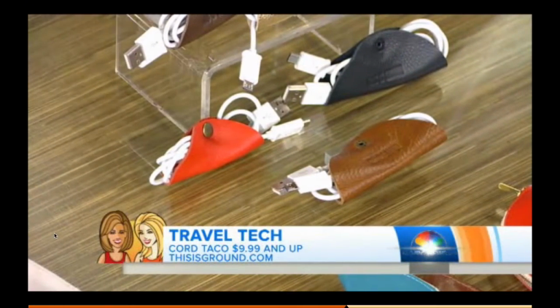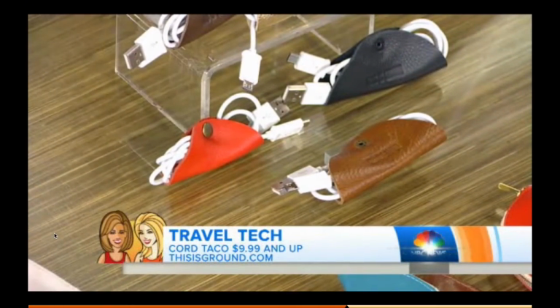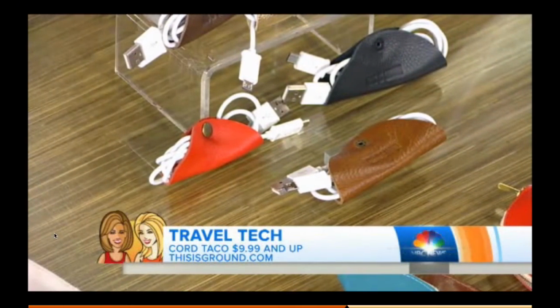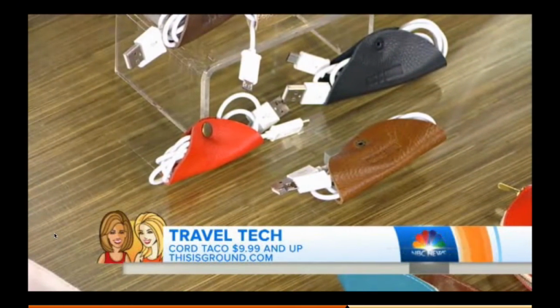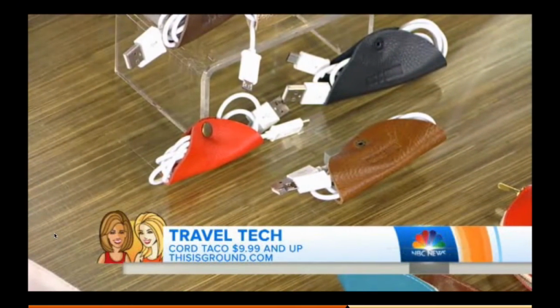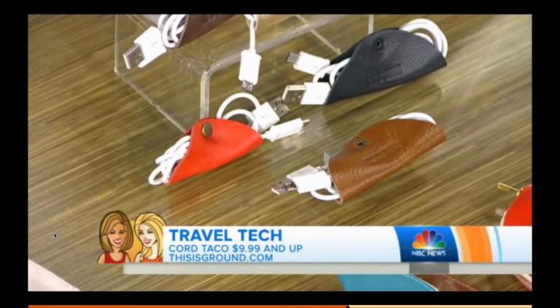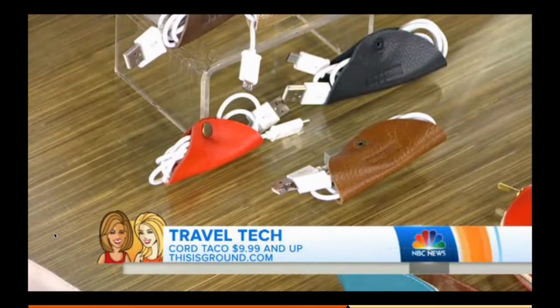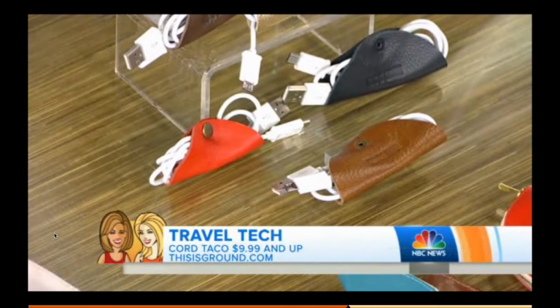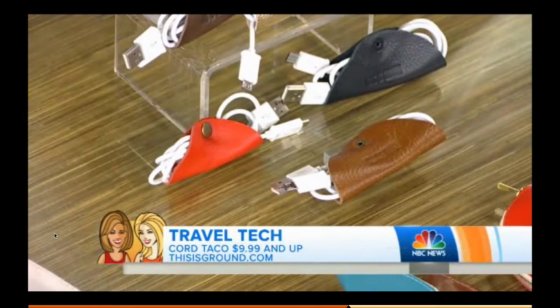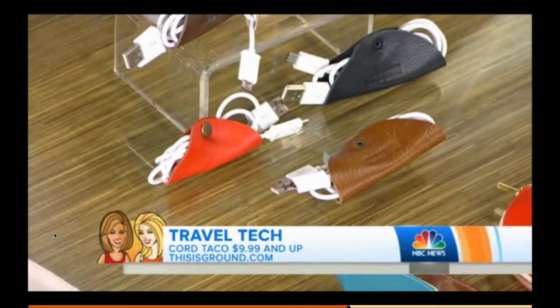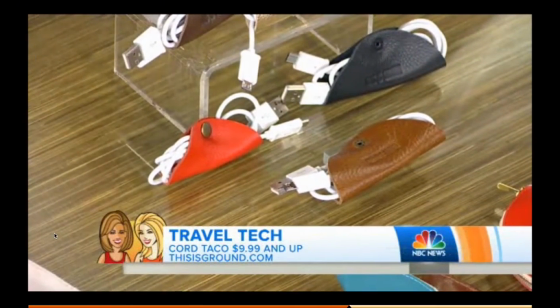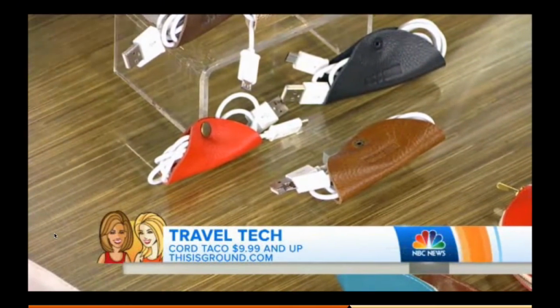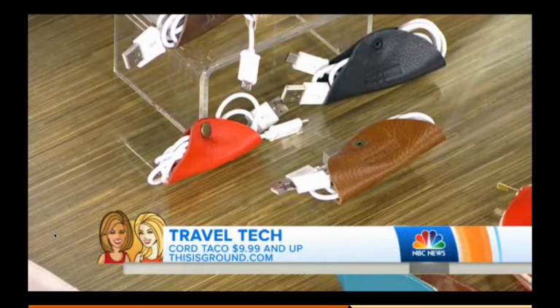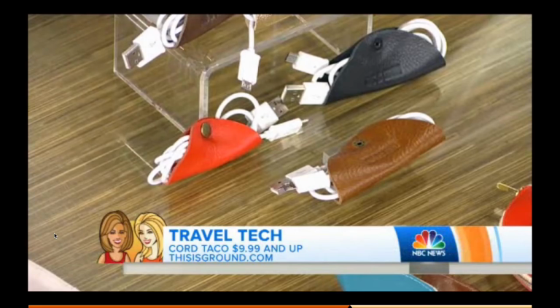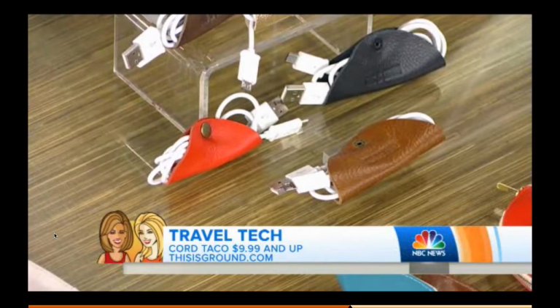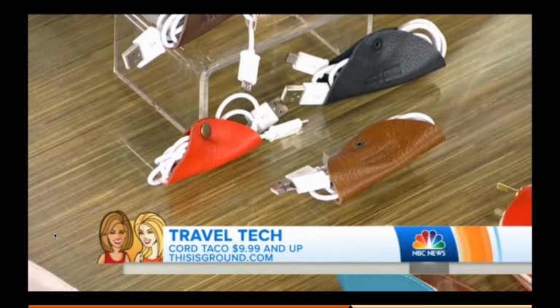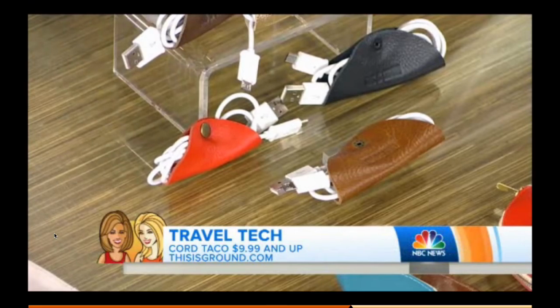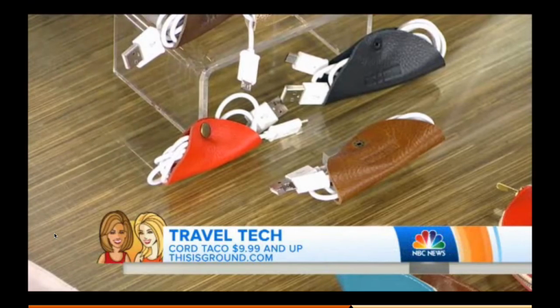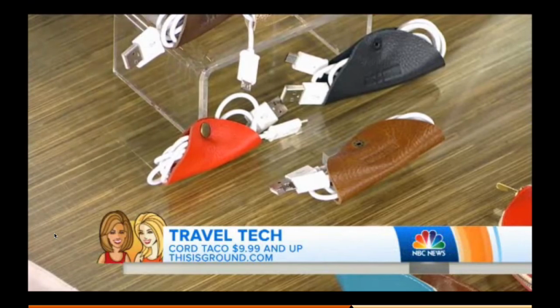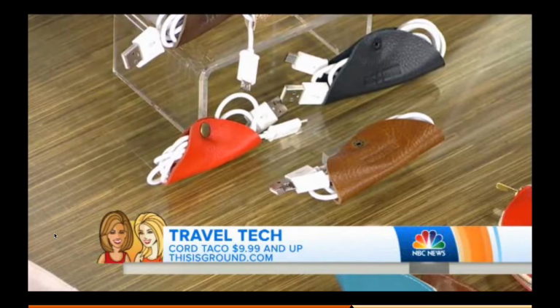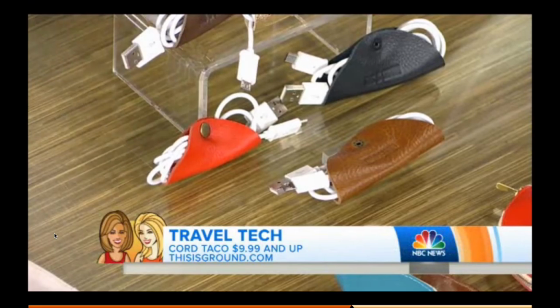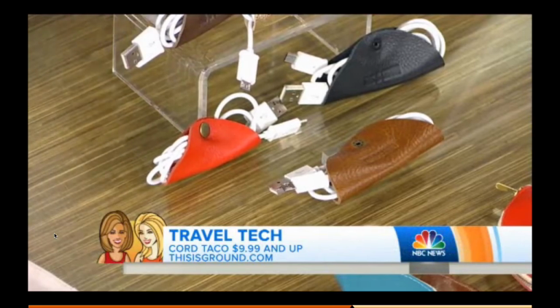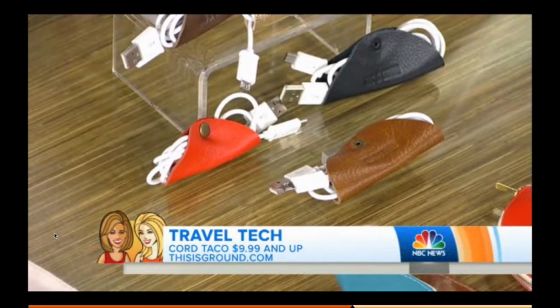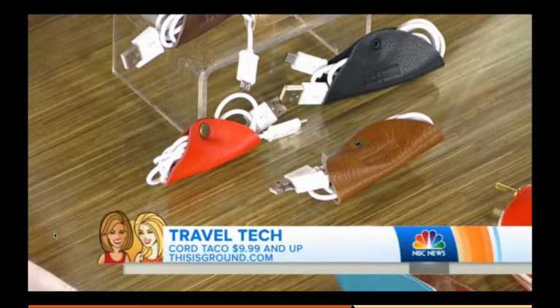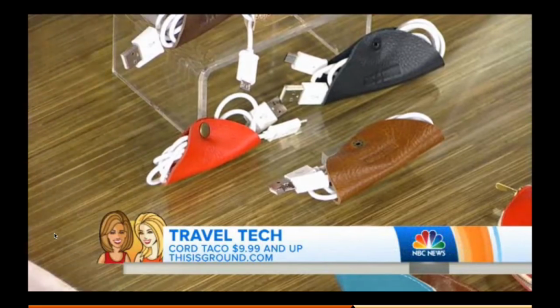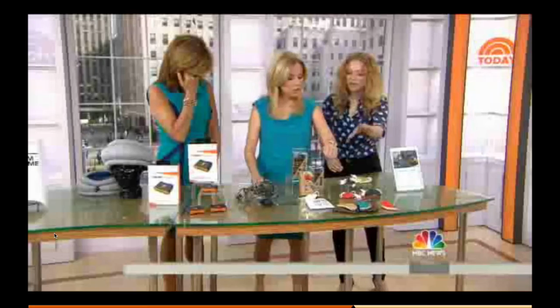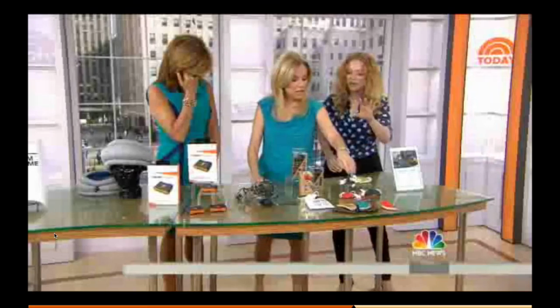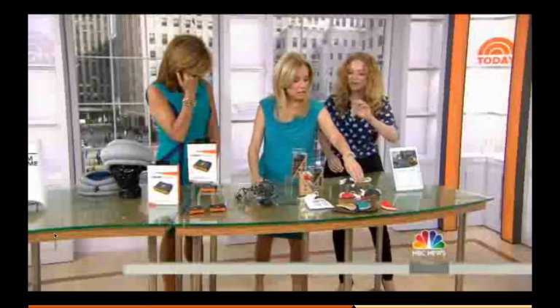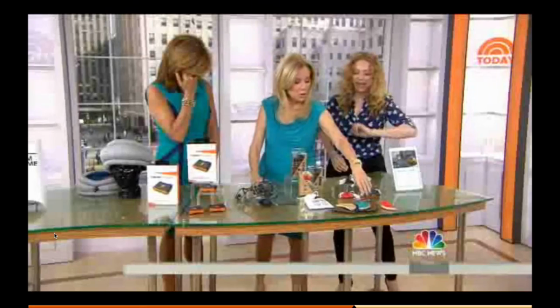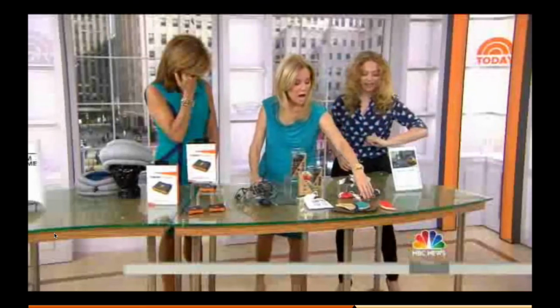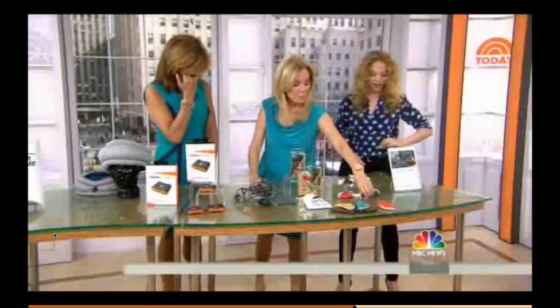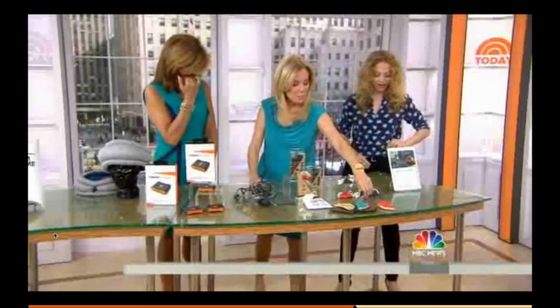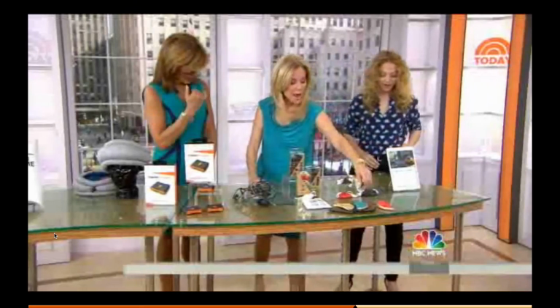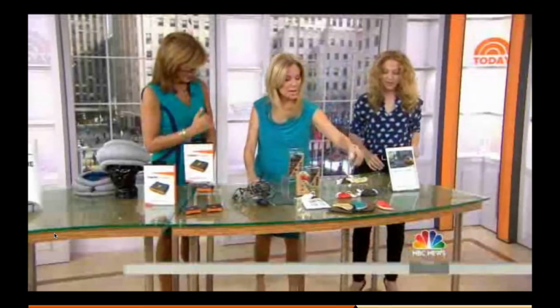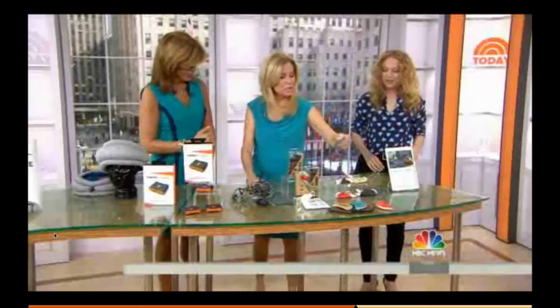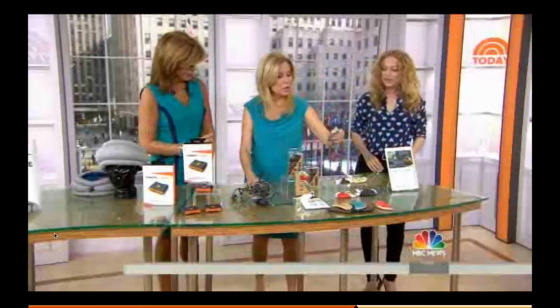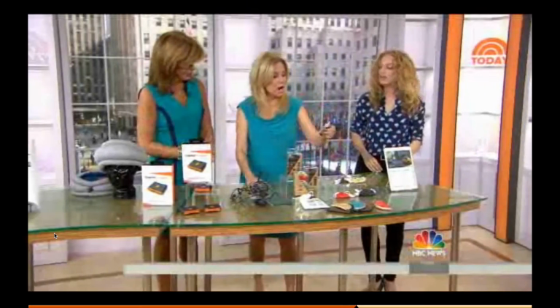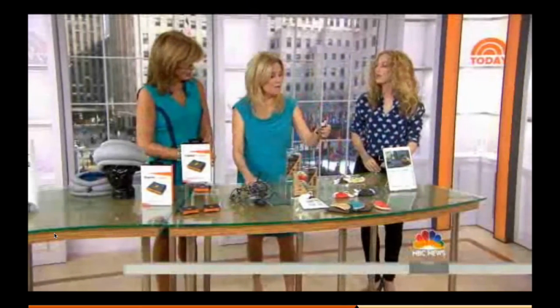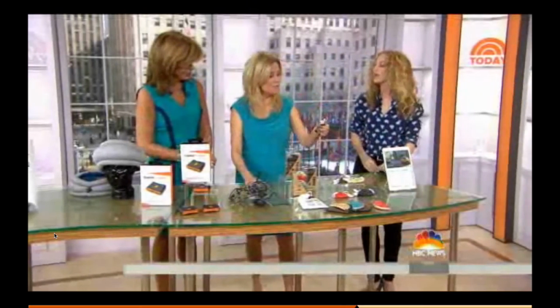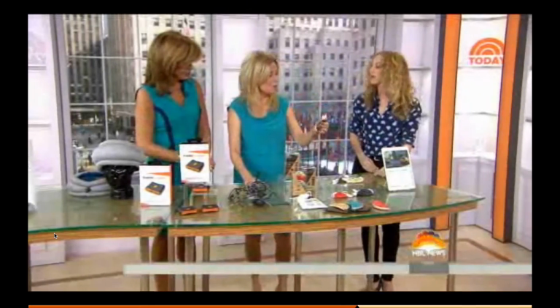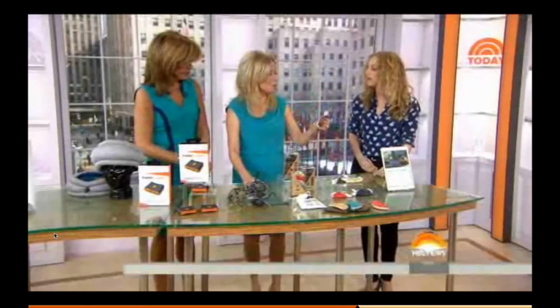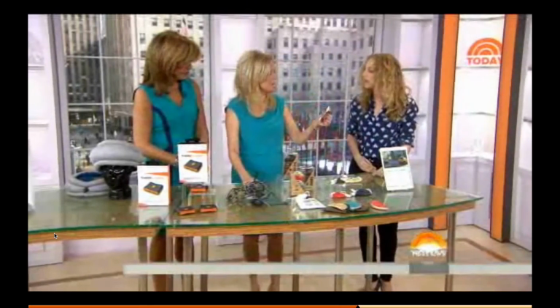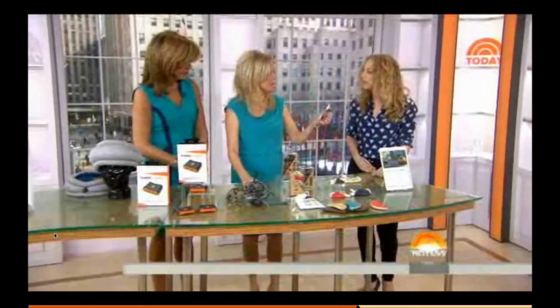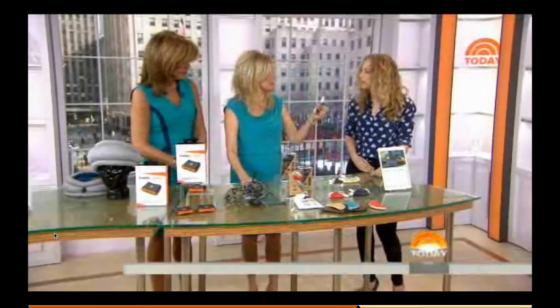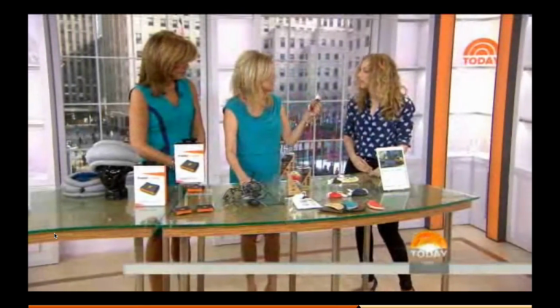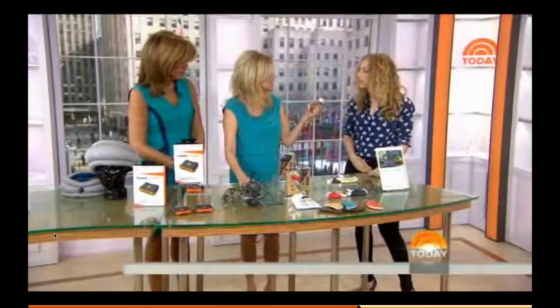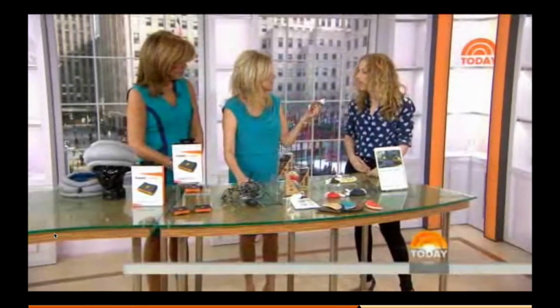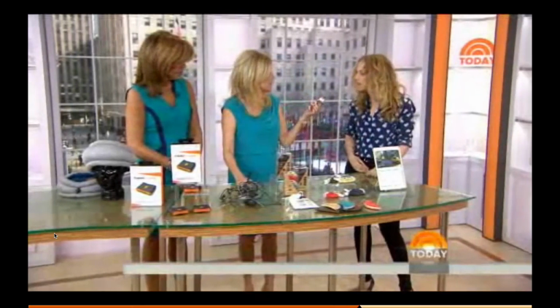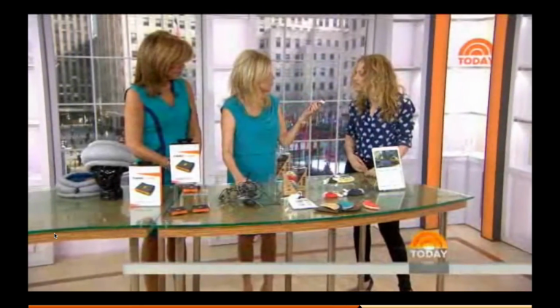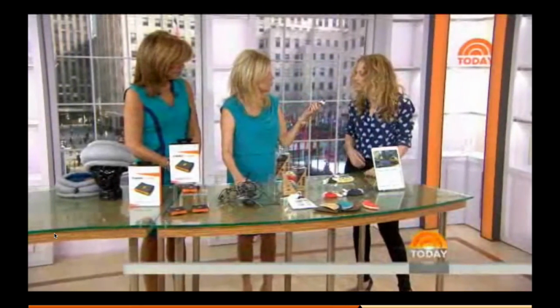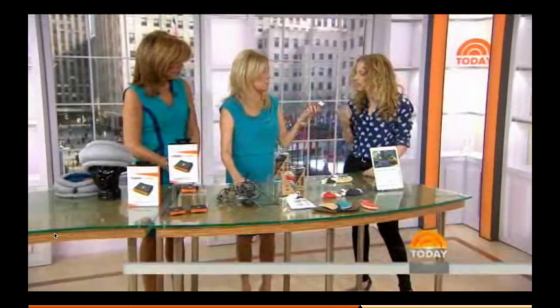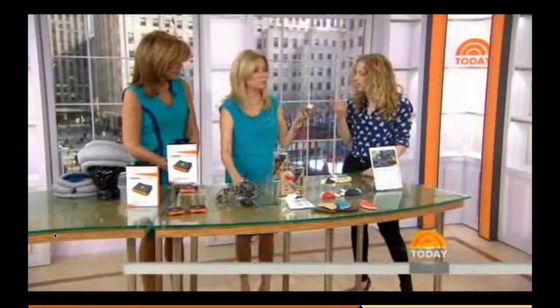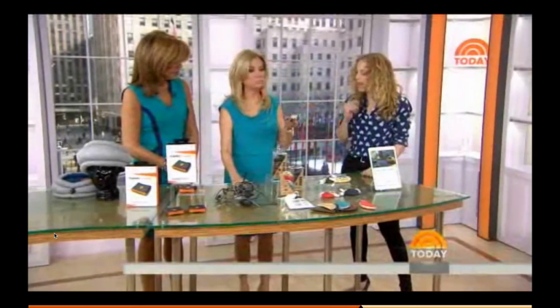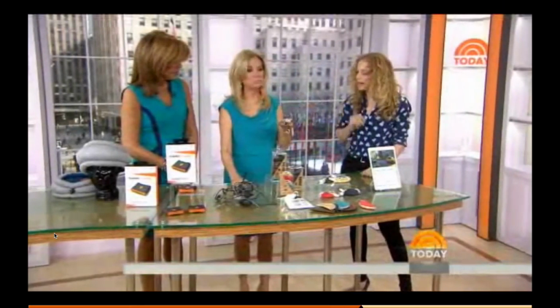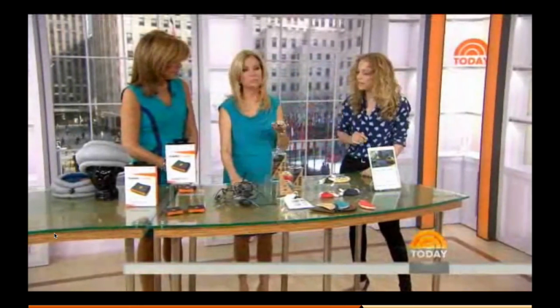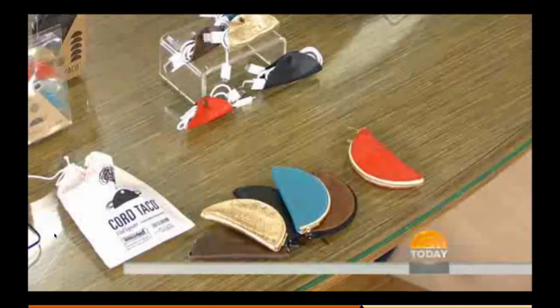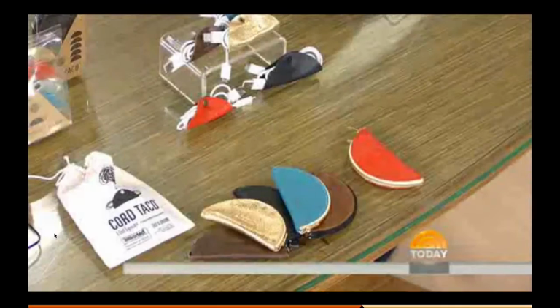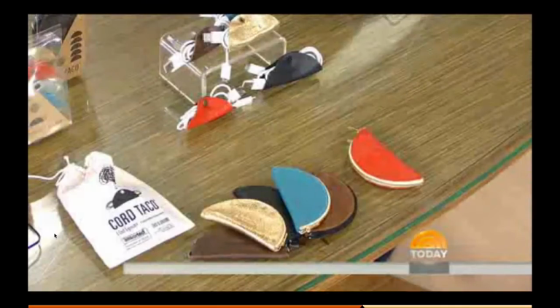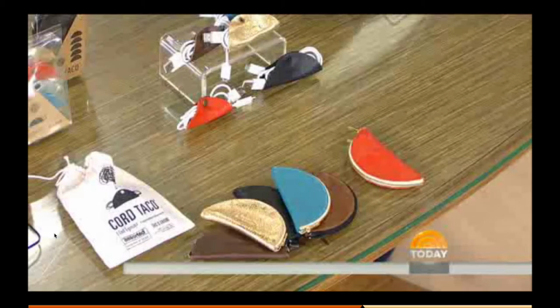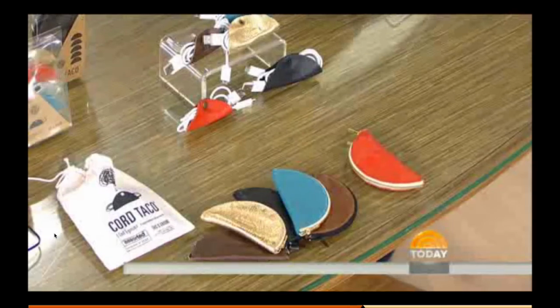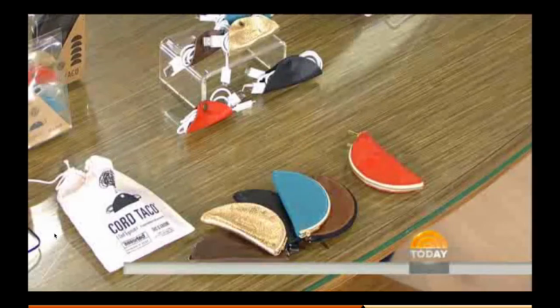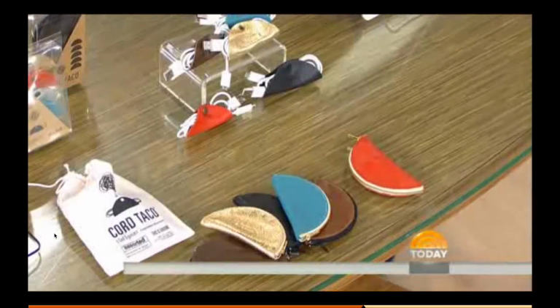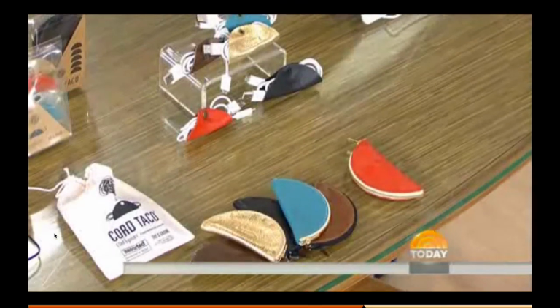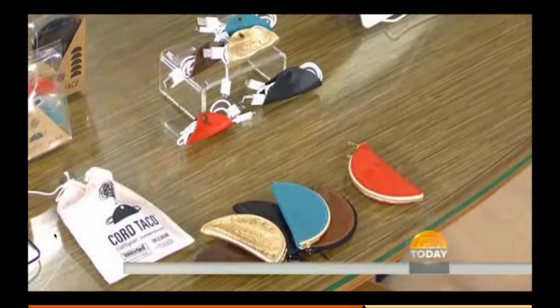That's genius. Look how gorgeous these colors are. They're premium leather. You can take your iPad and your iPhone cables and then you travel, and they're all so organized.